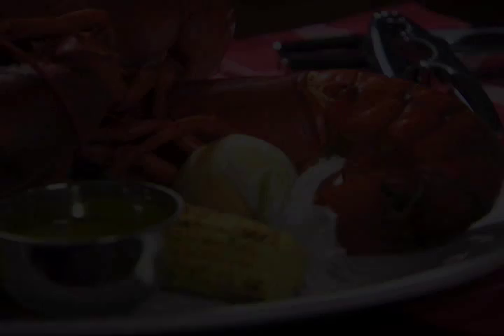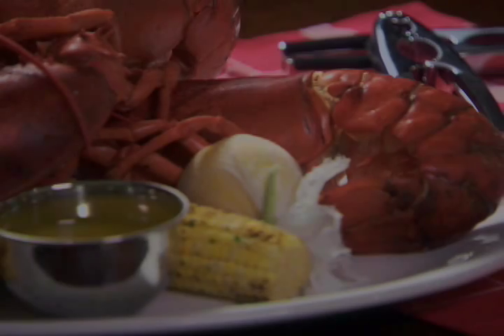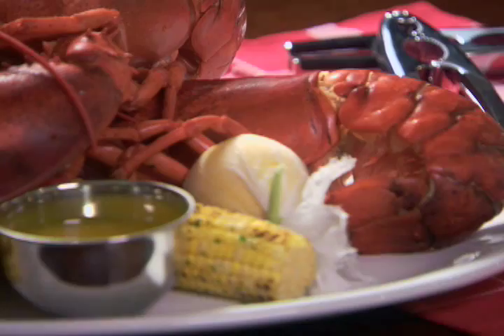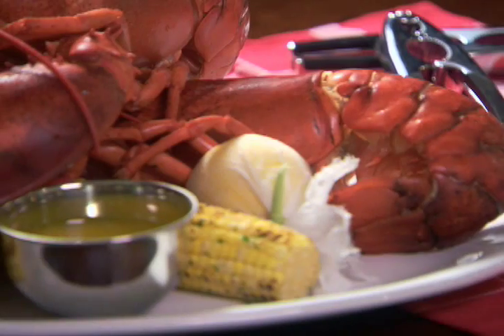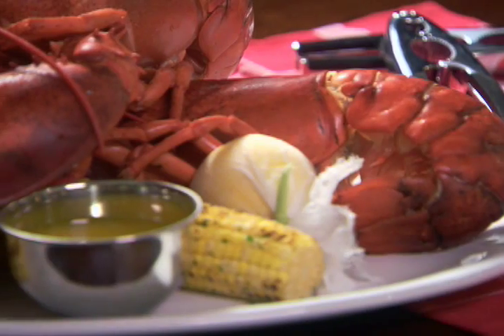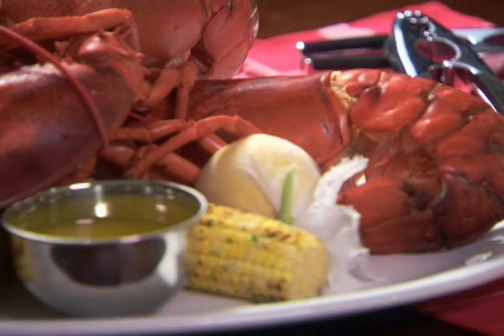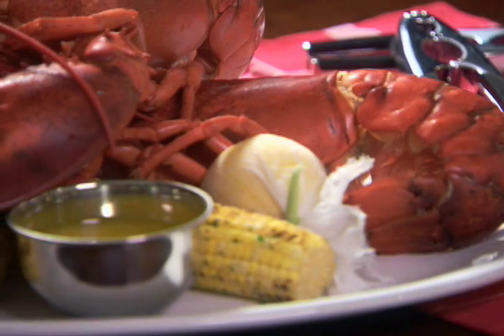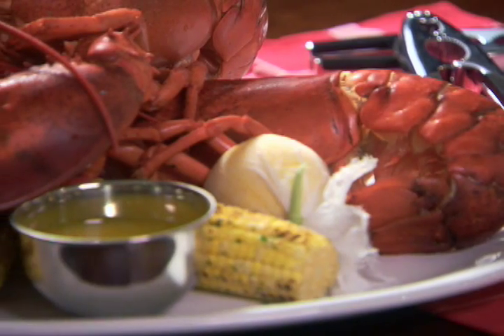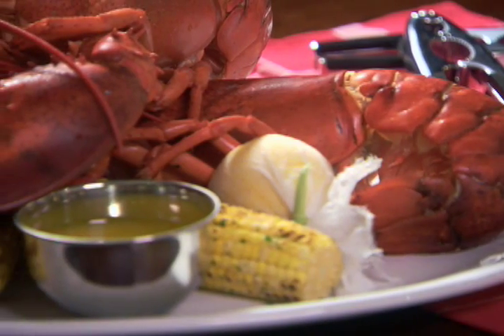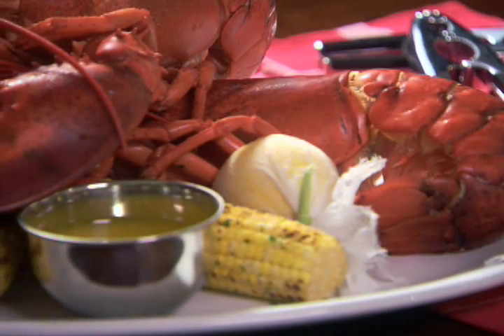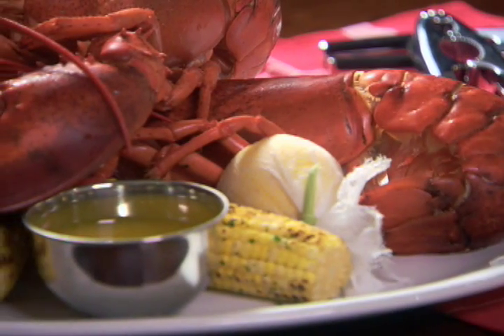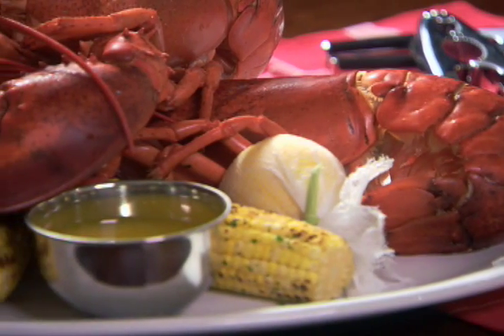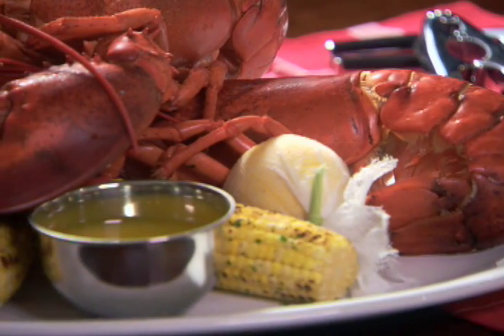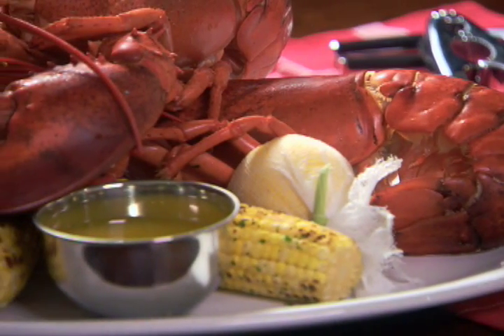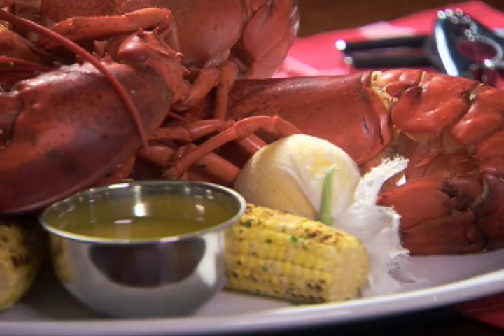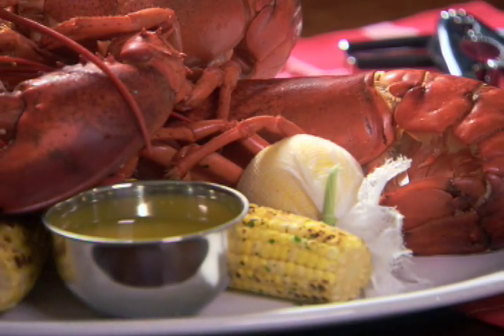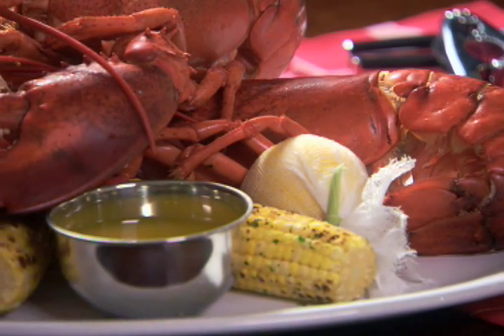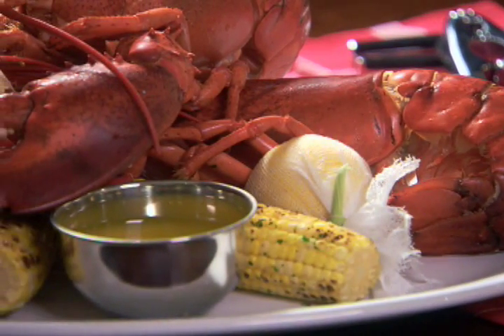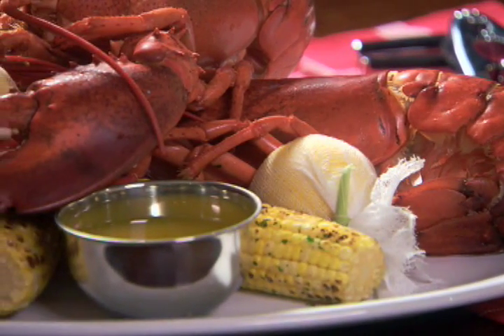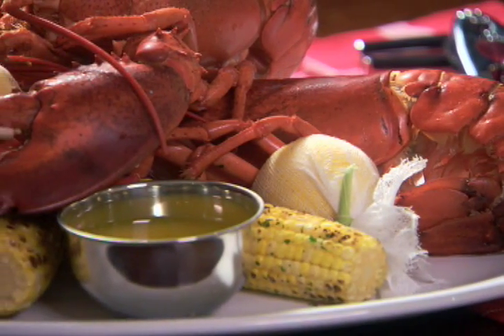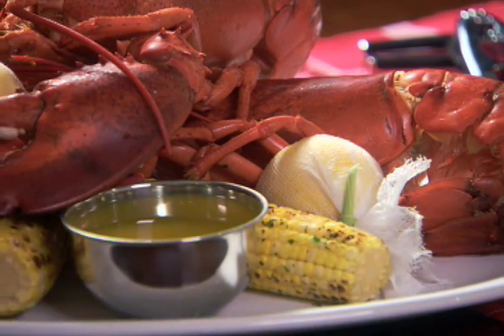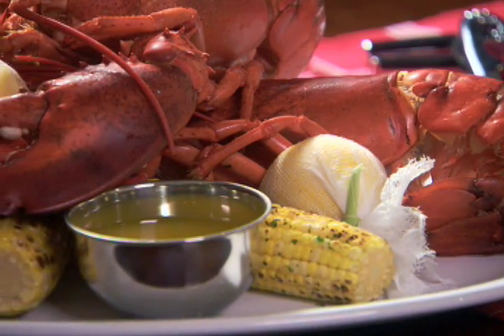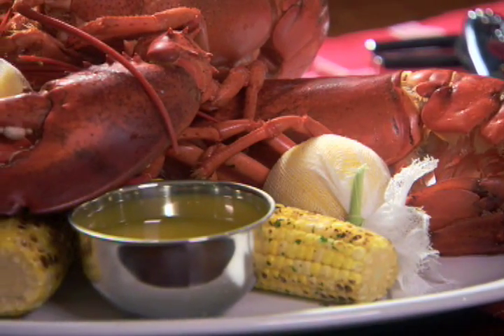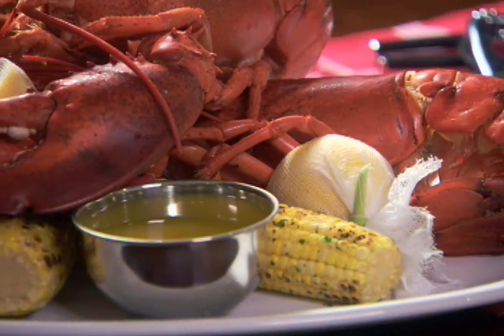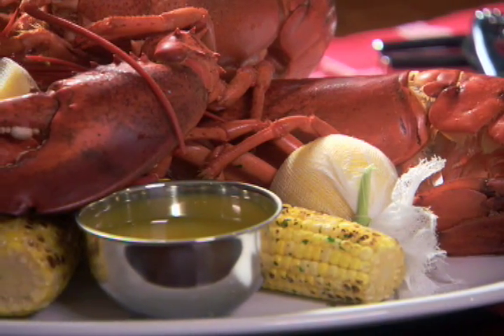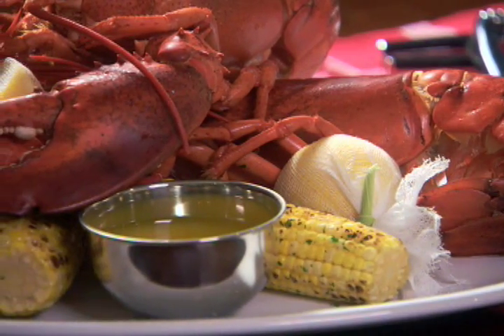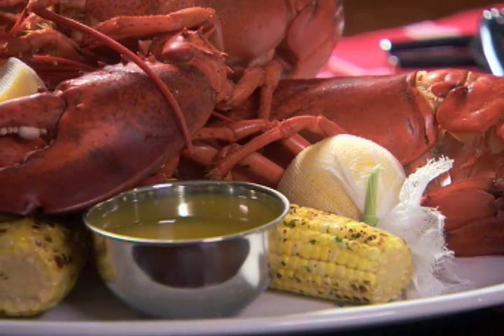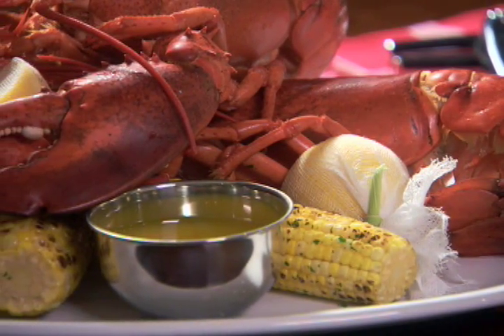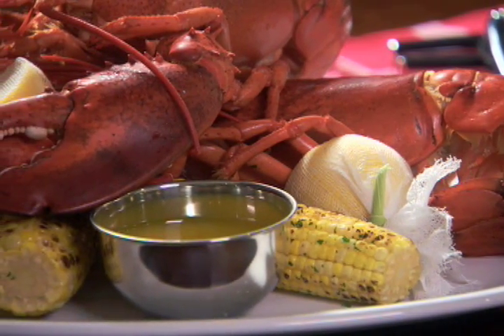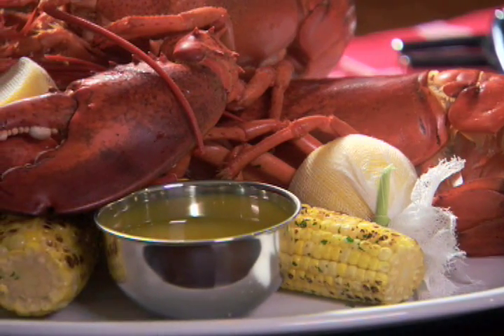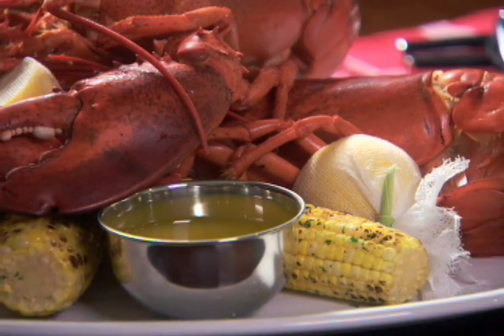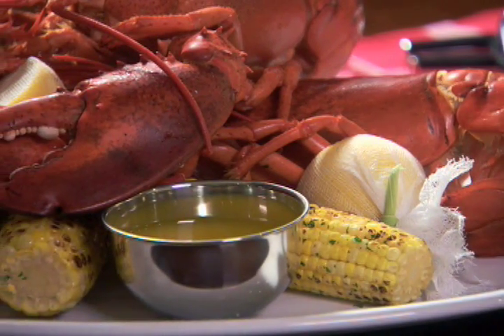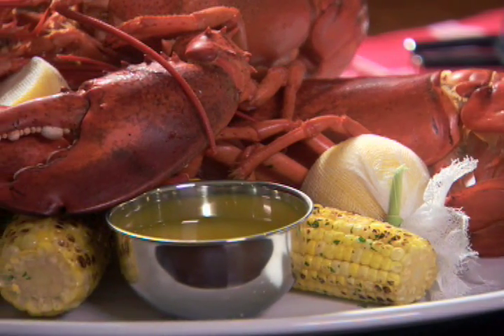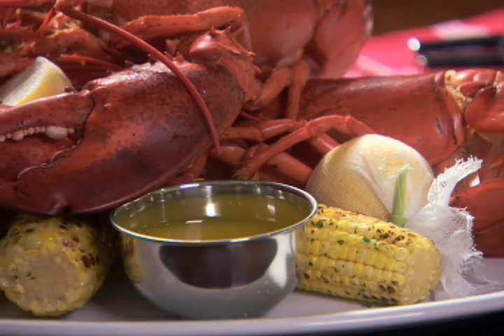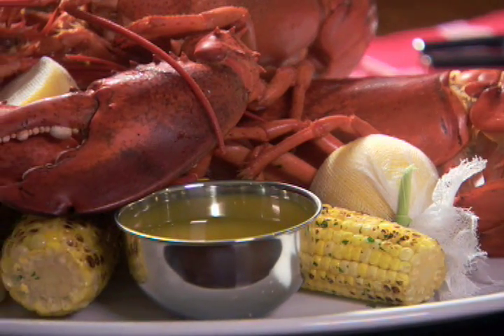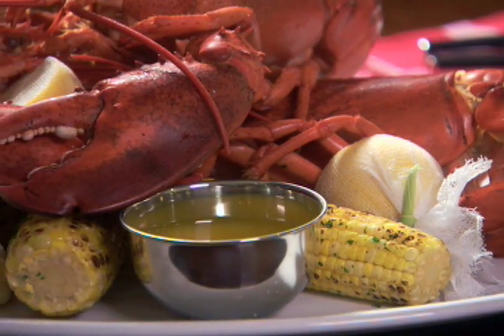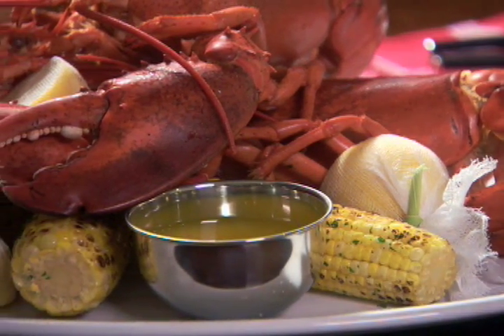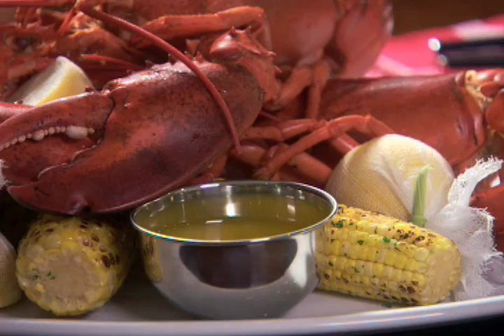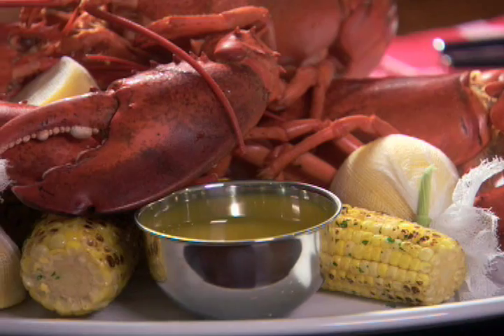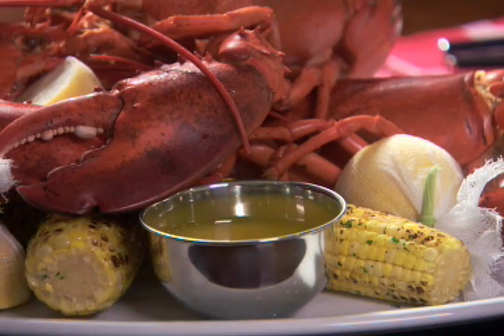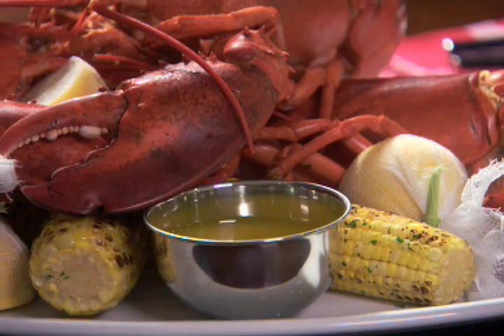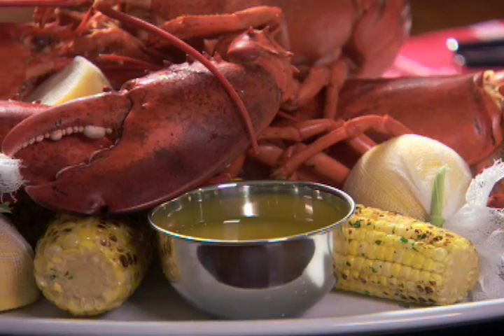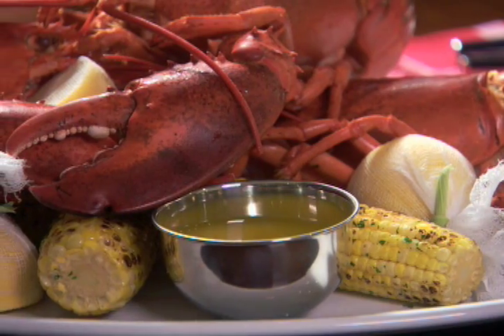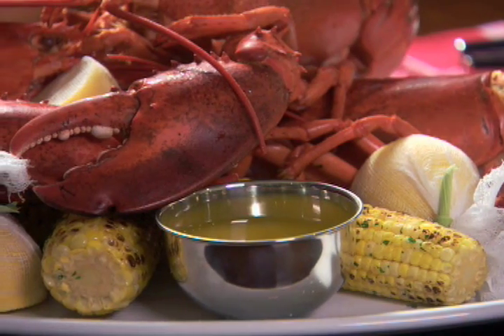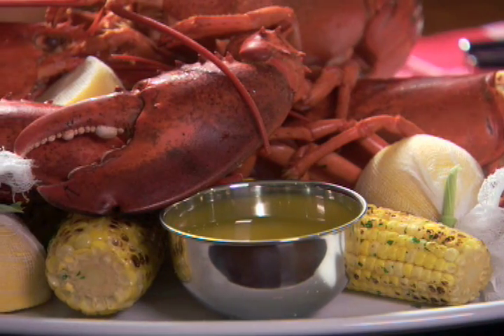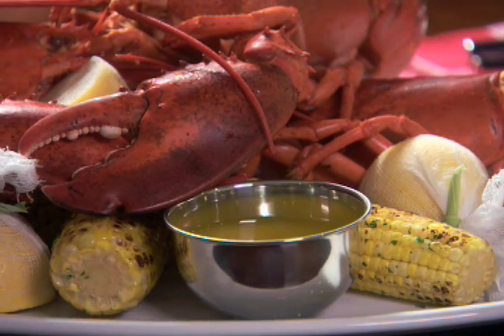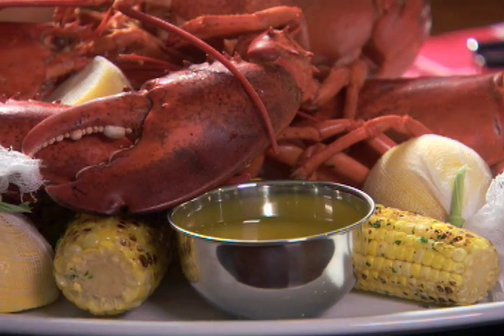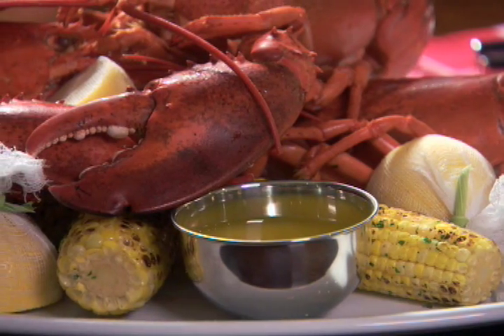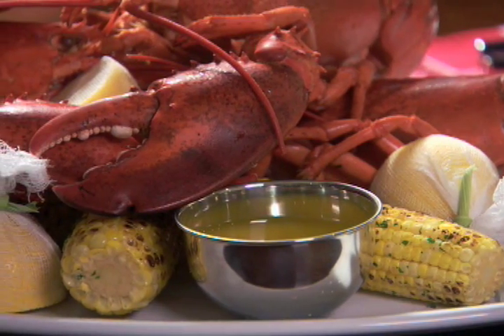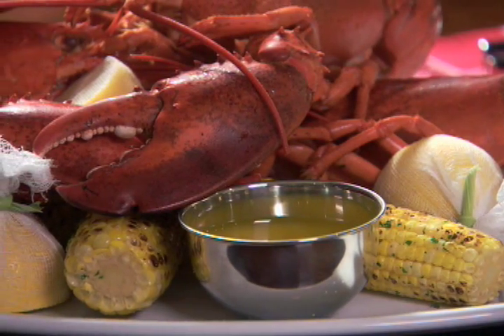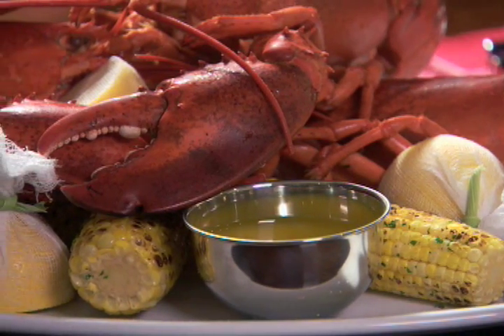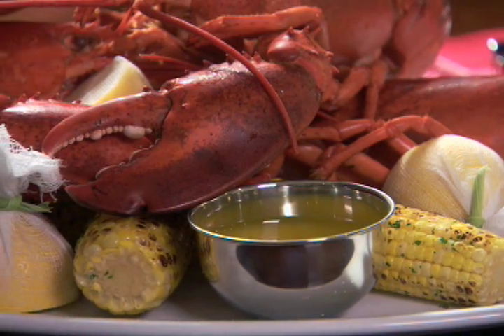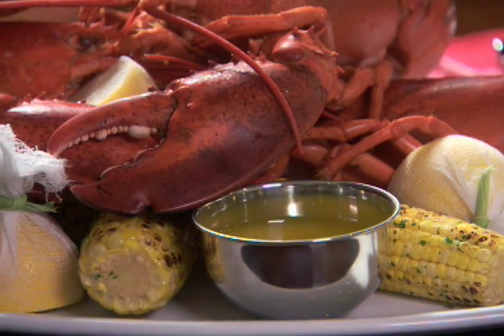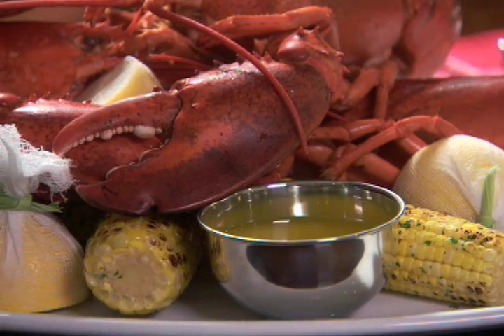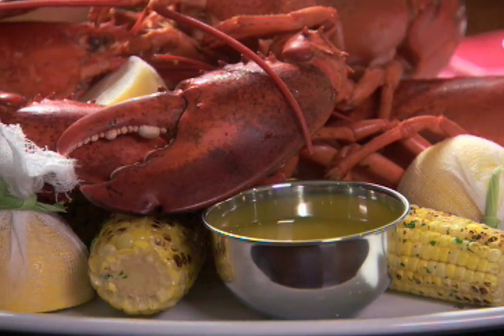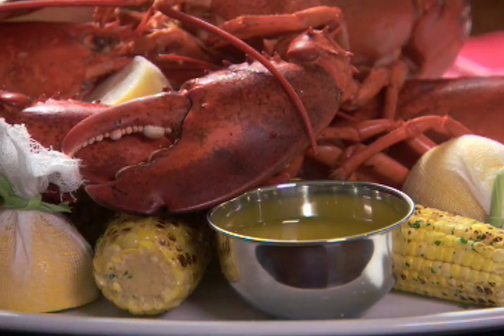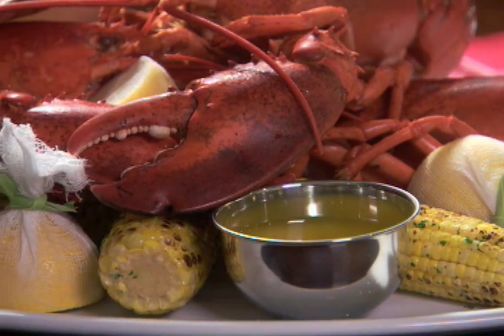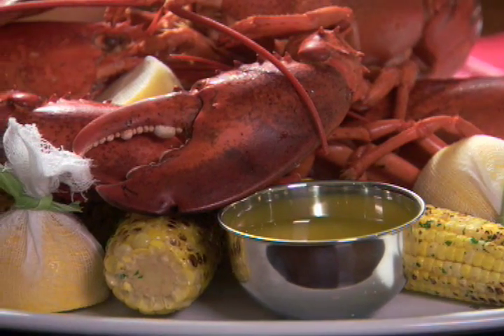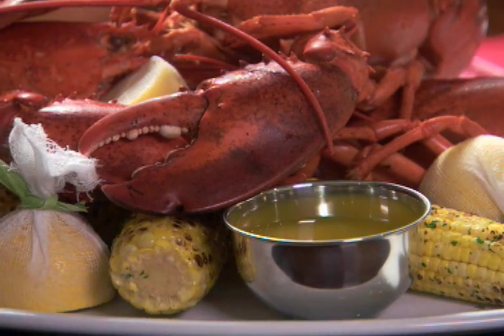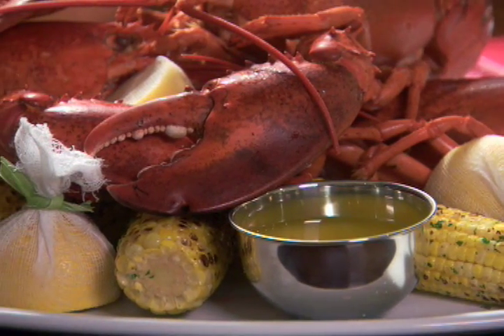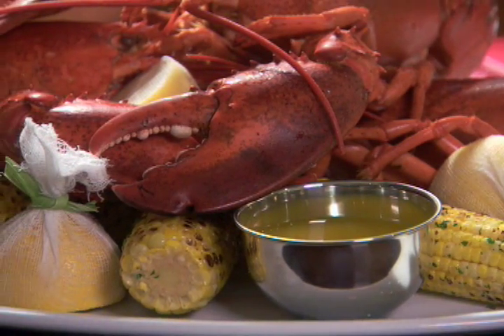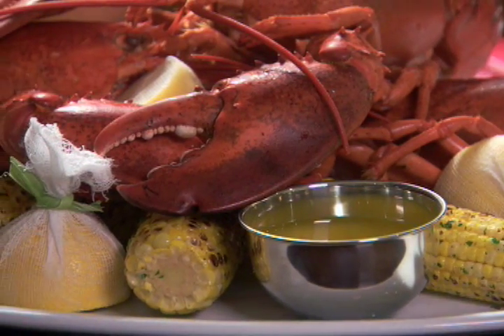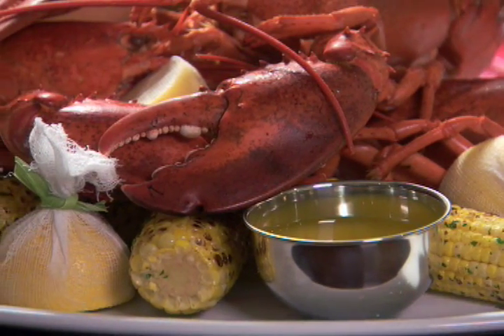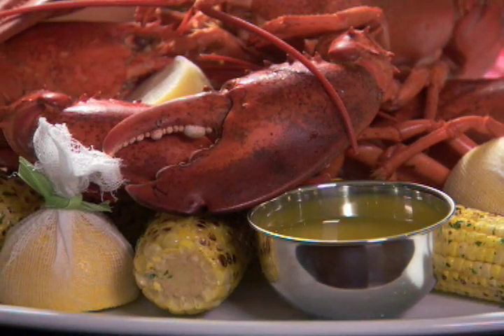One of summer's great pleasures is fresh cooked lobster. The key to perfectly cooked lobster is in the timing and presentation.